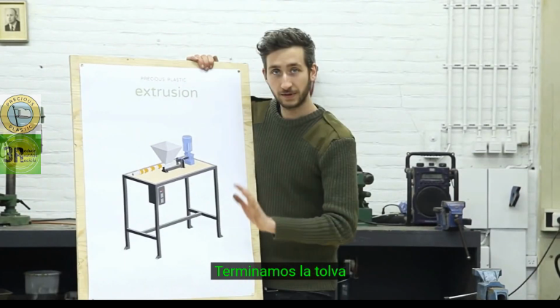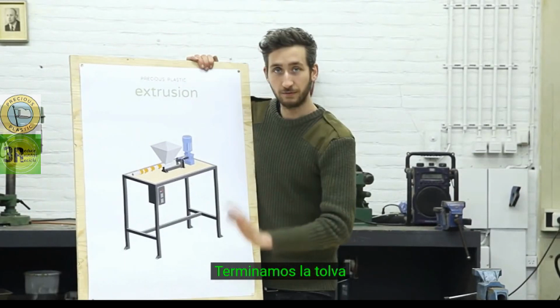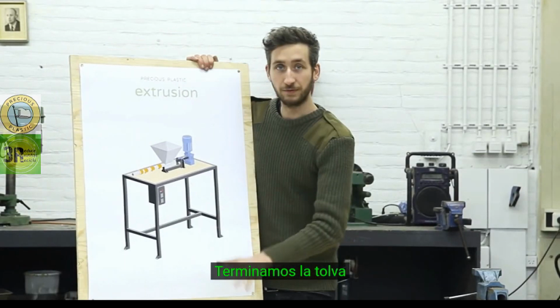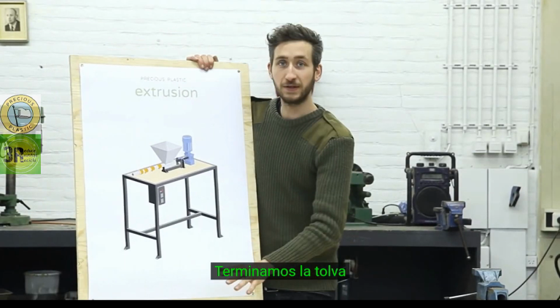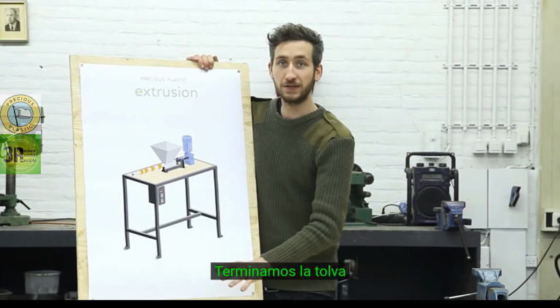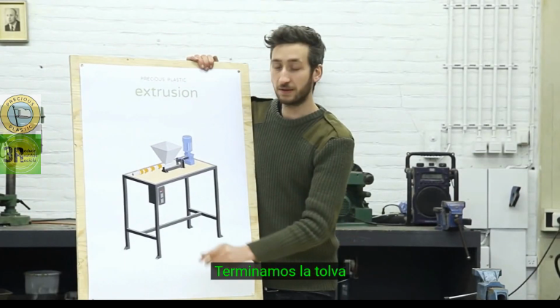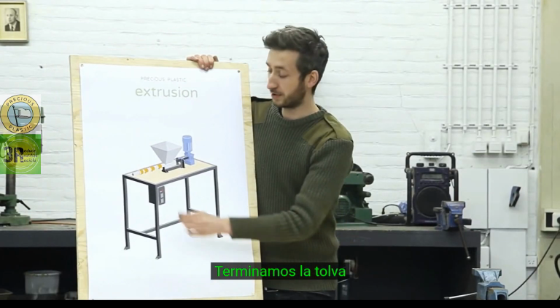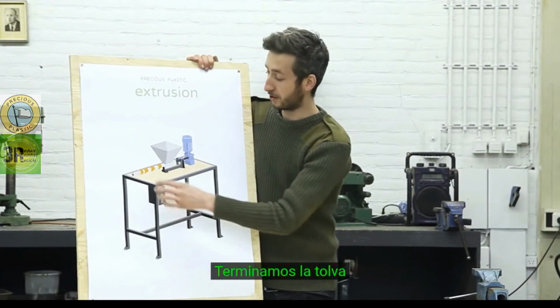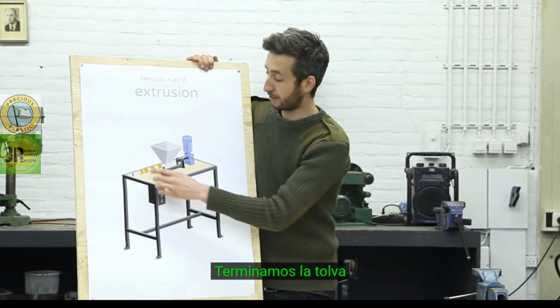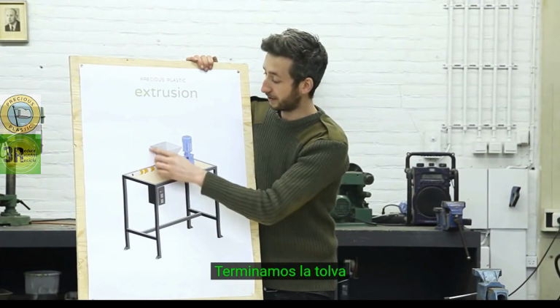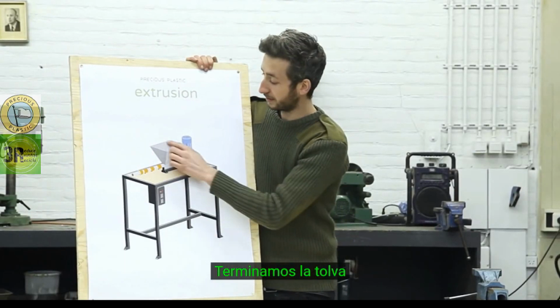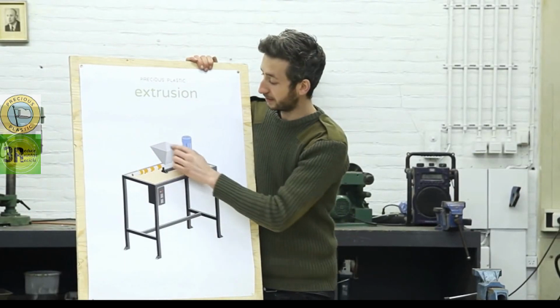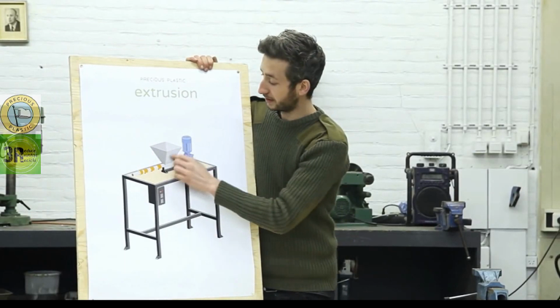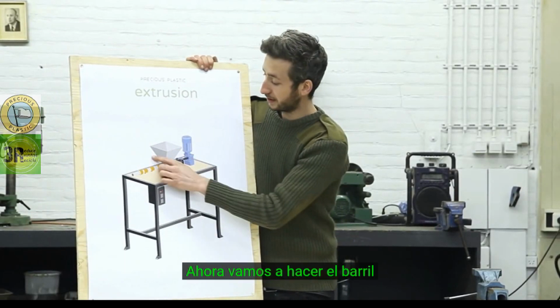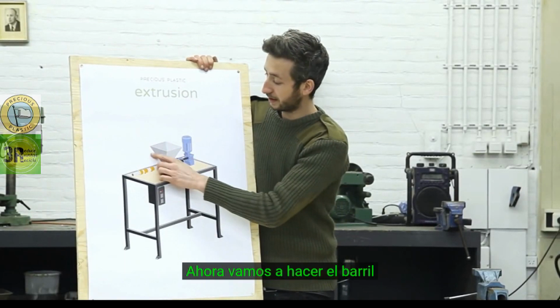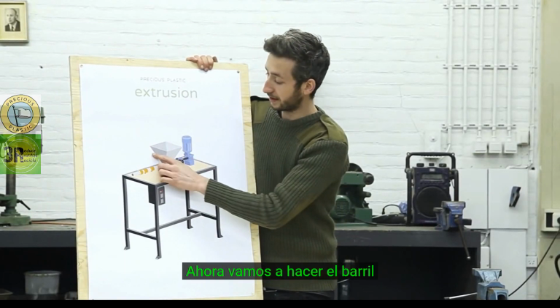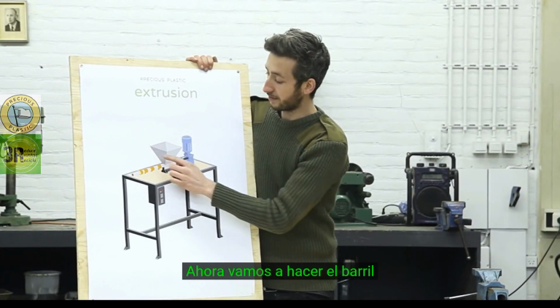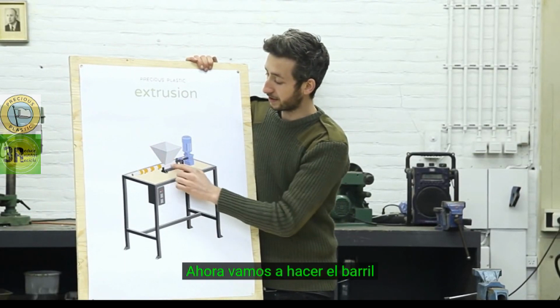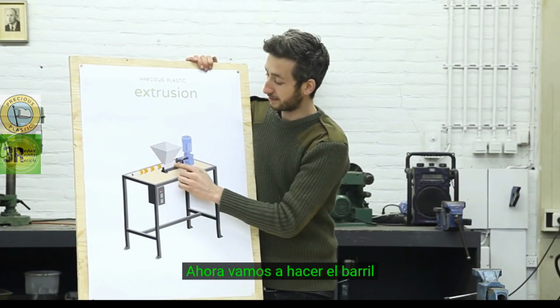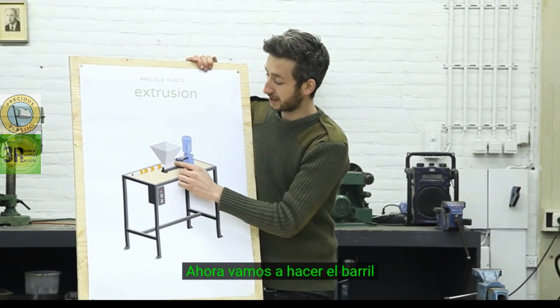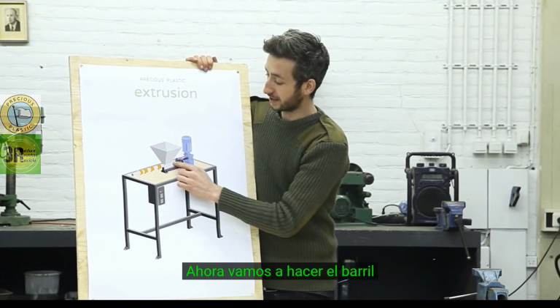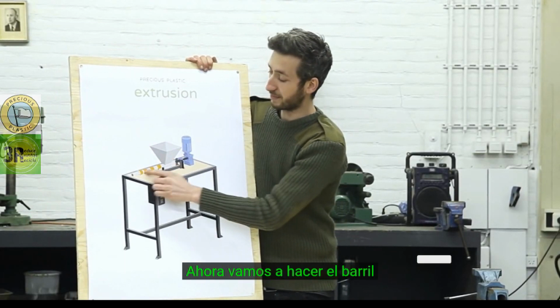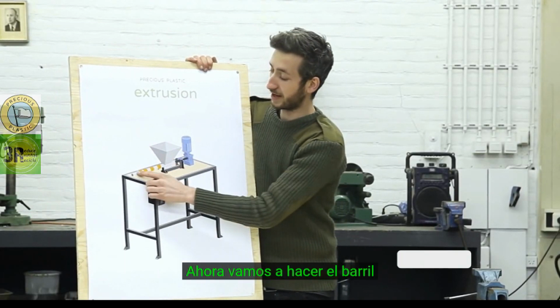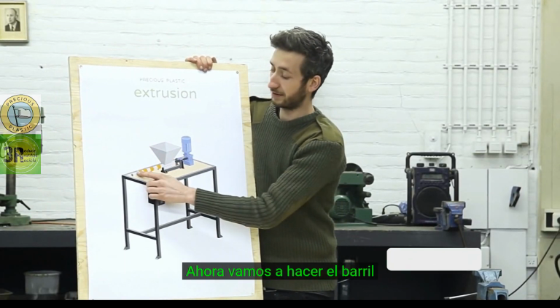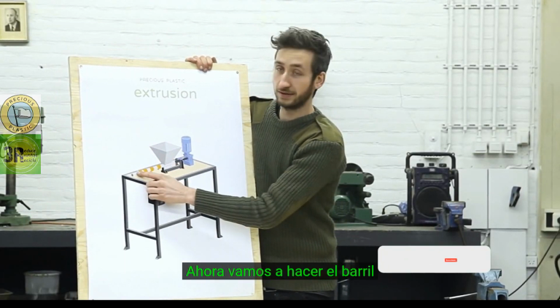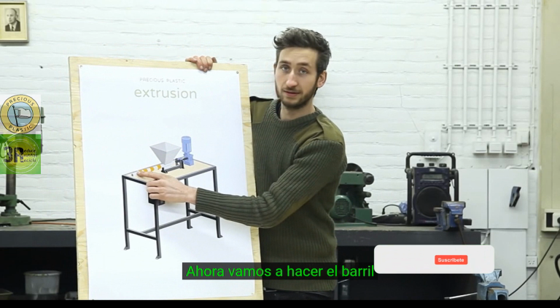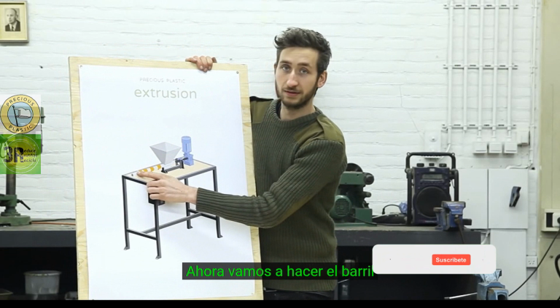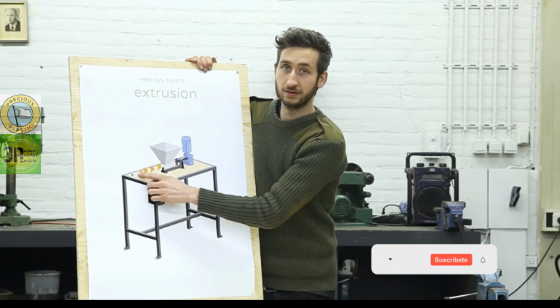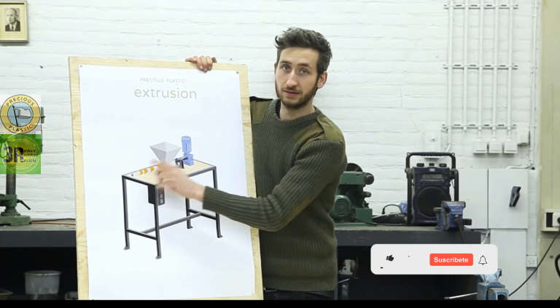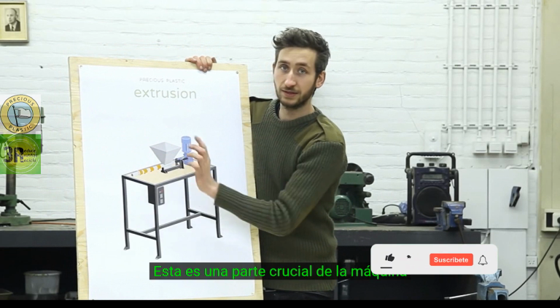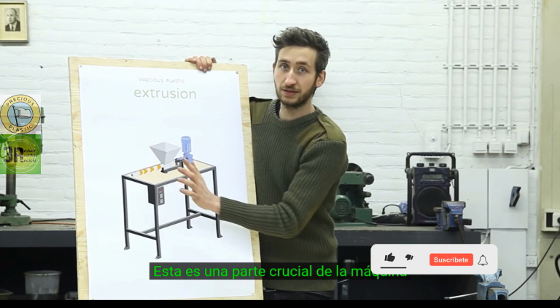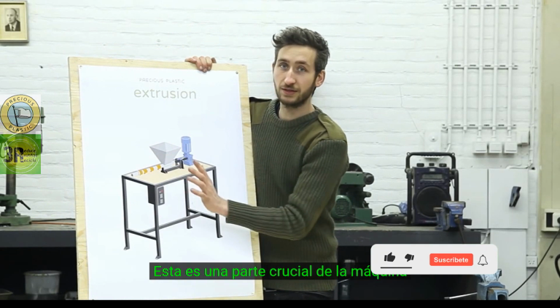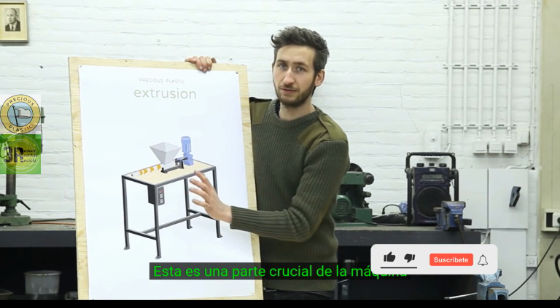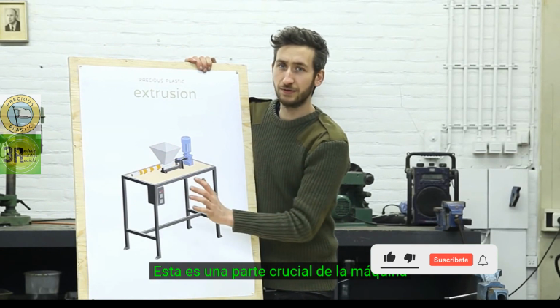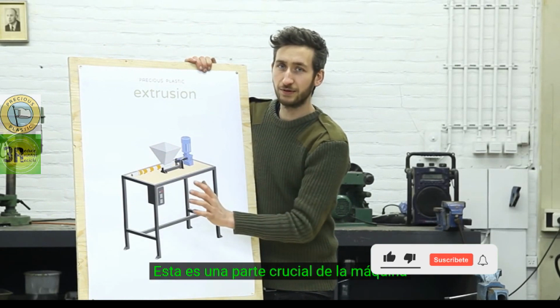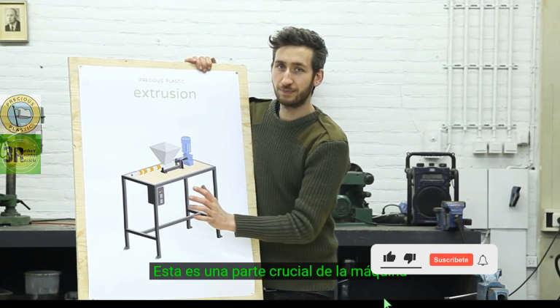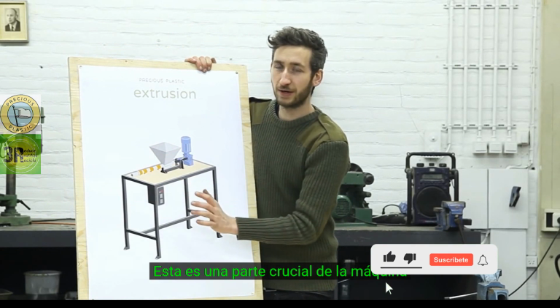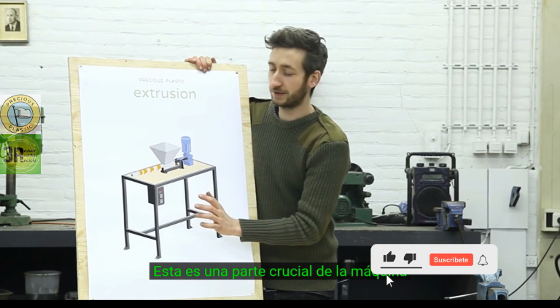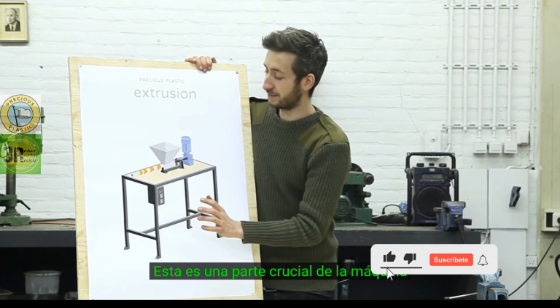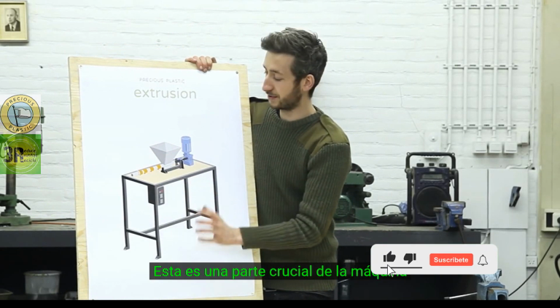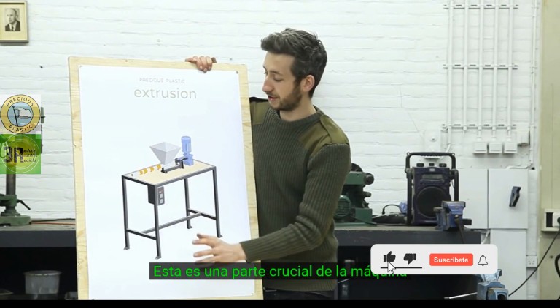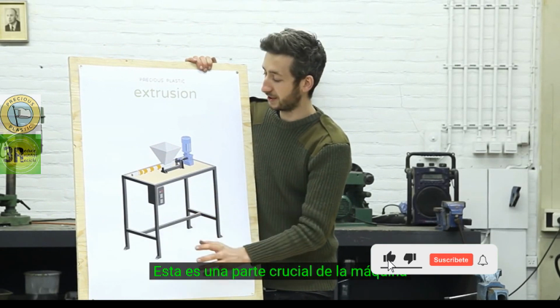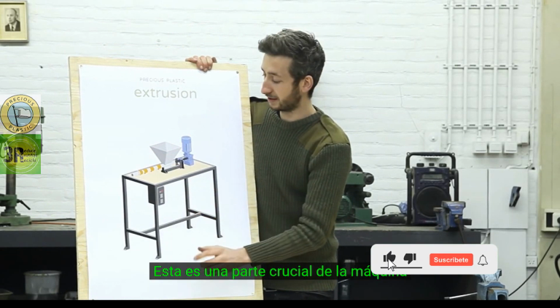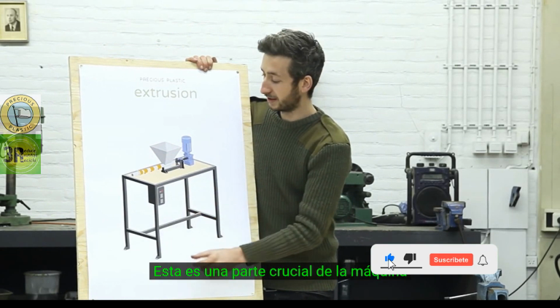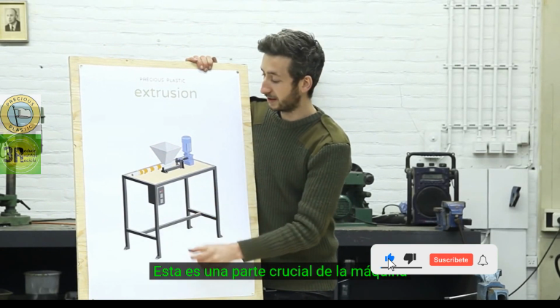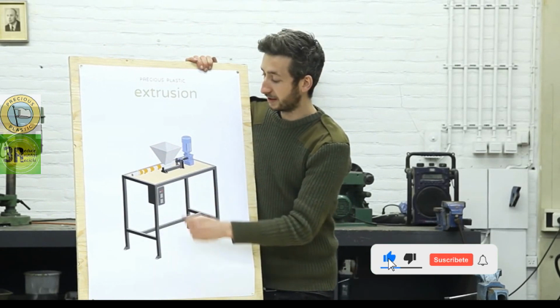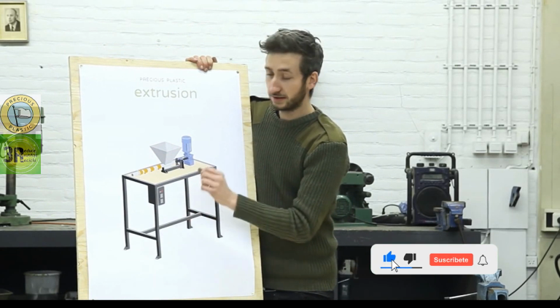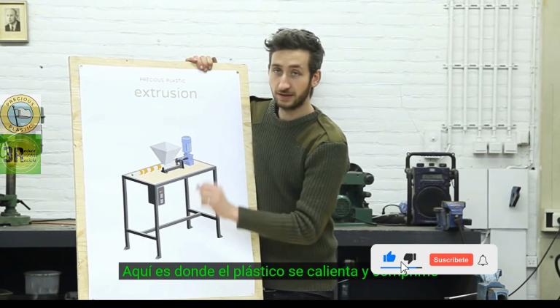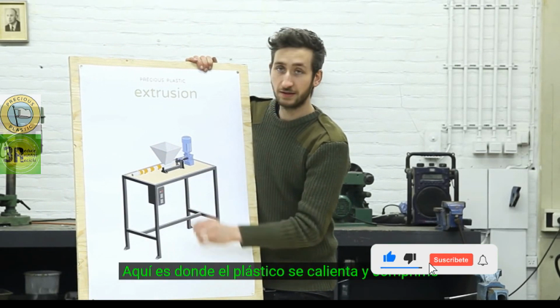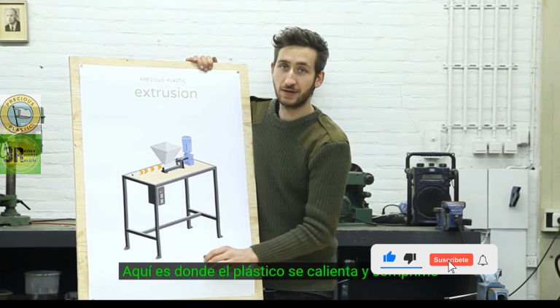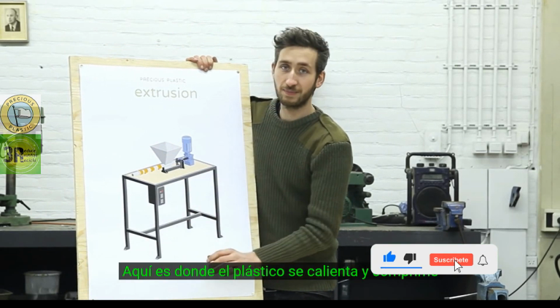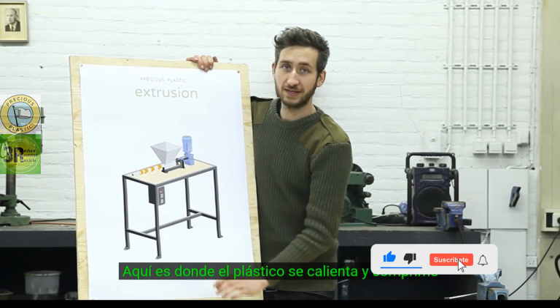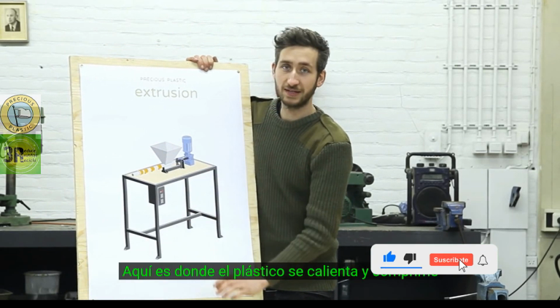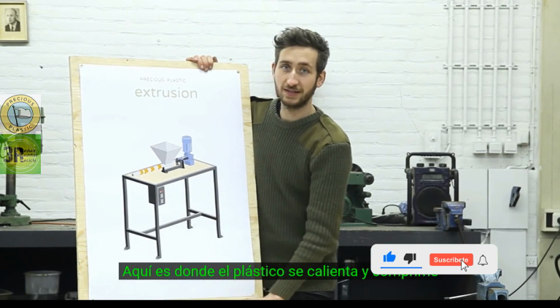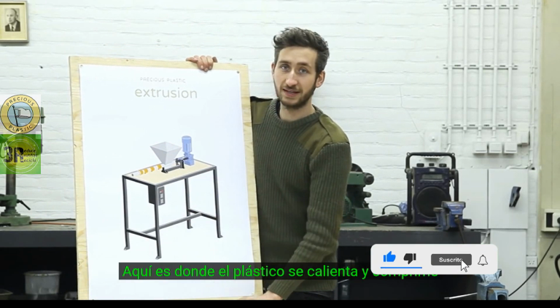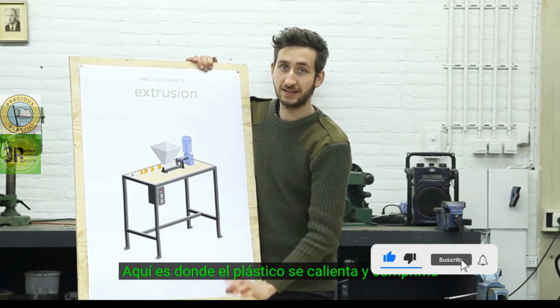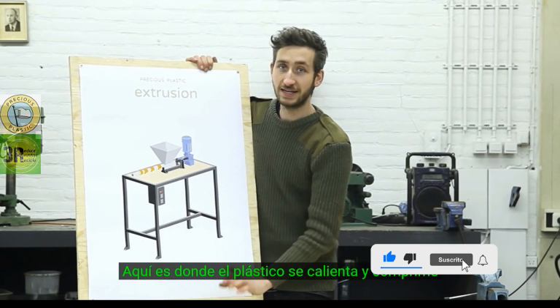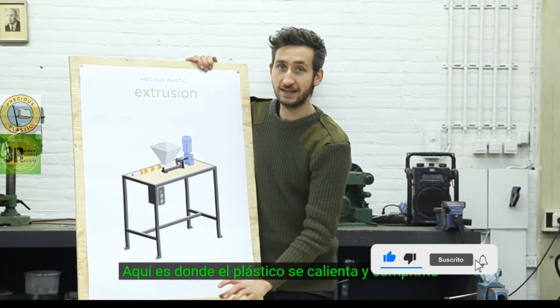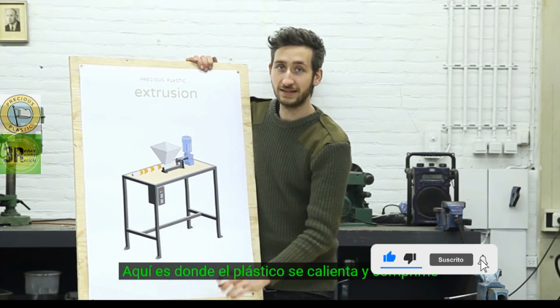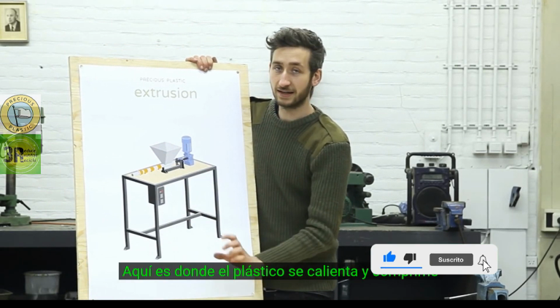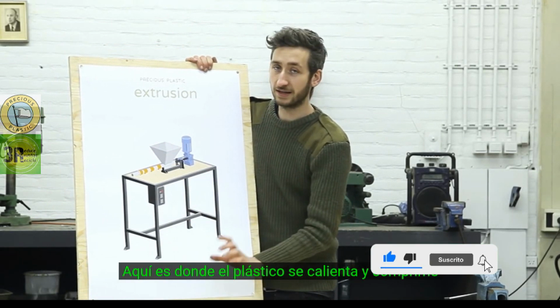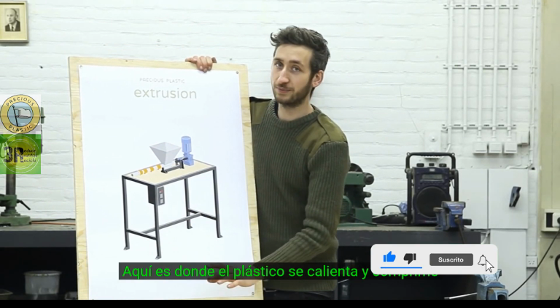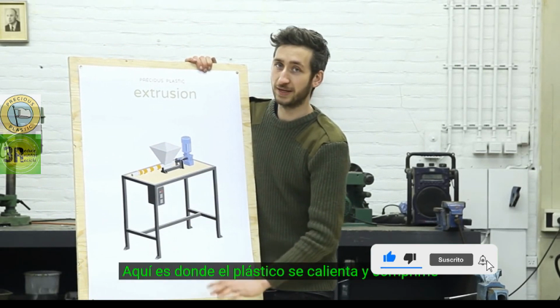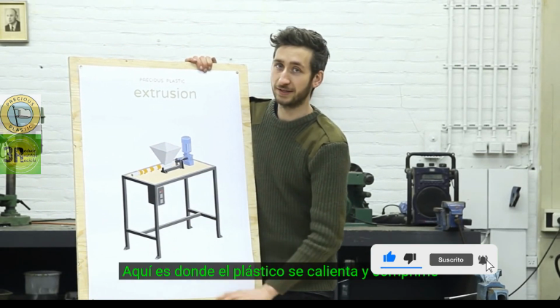We've finished up the hopper and now we're going to make the barrel. This is a crucial part of the machine — this is where the plastic gets heated and compressed.